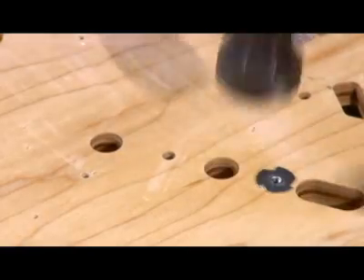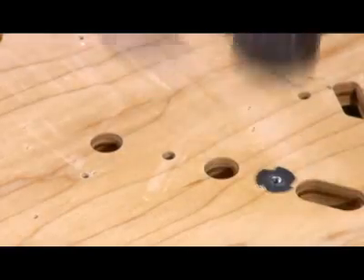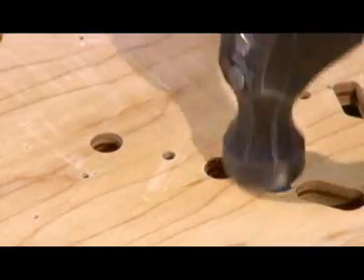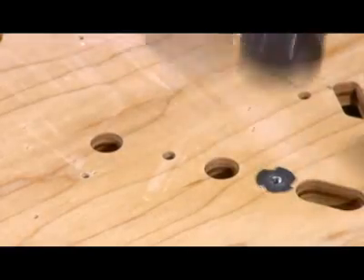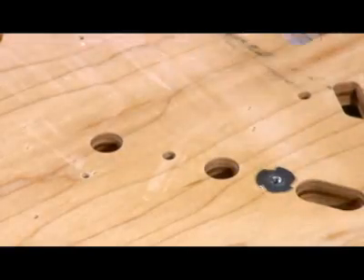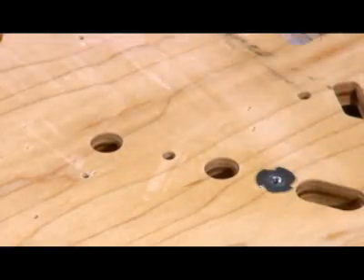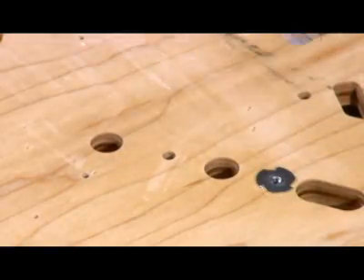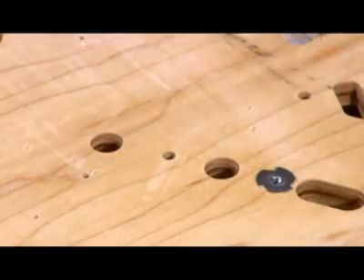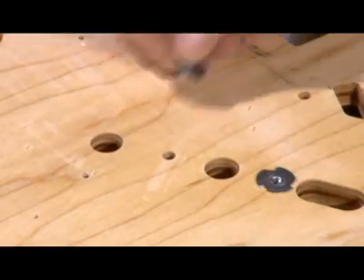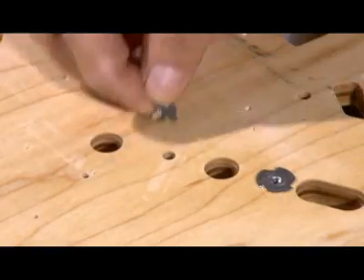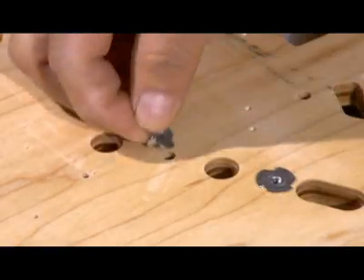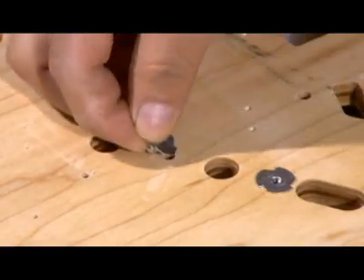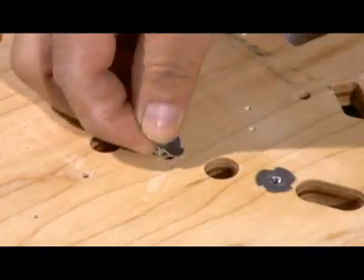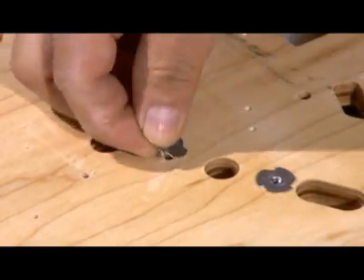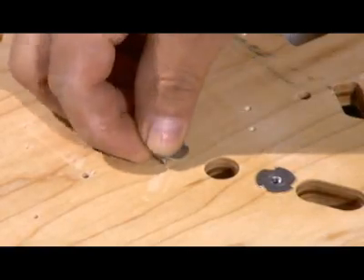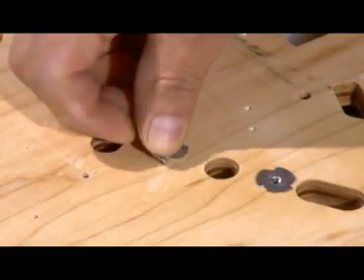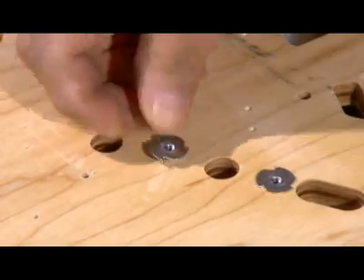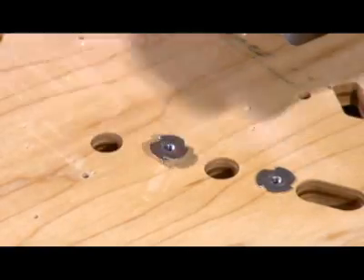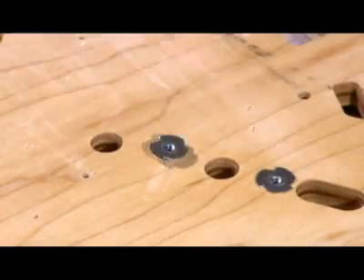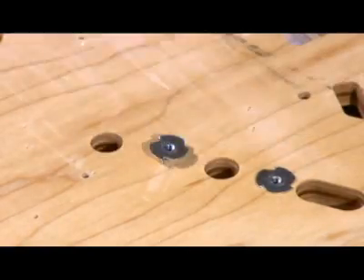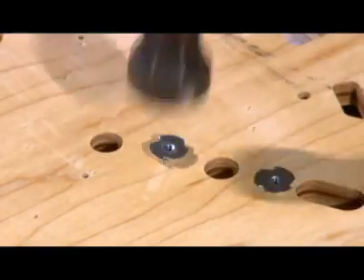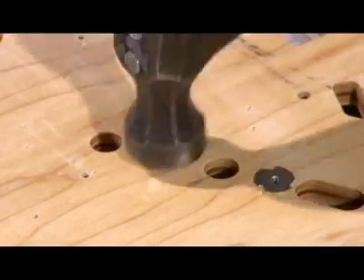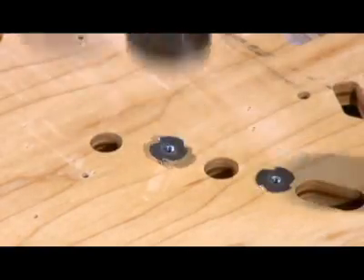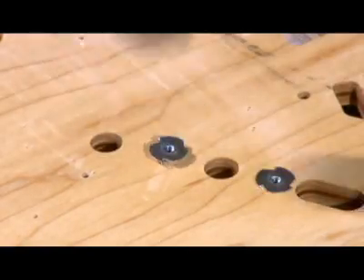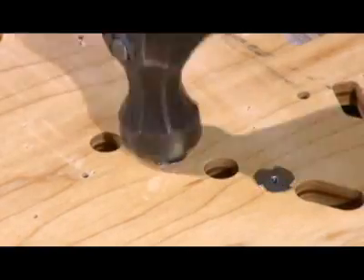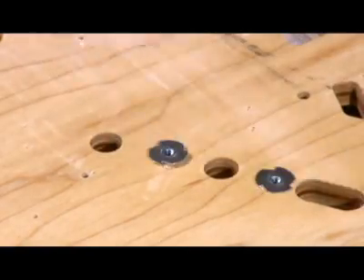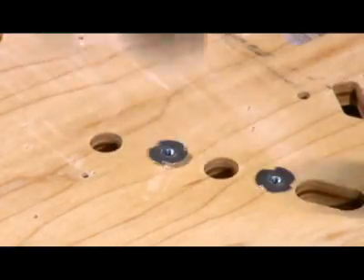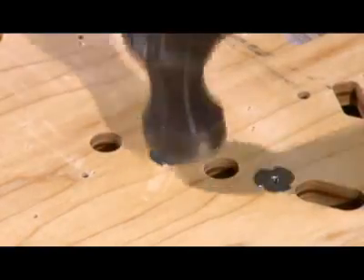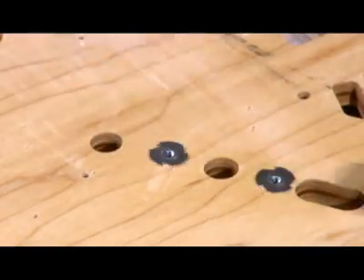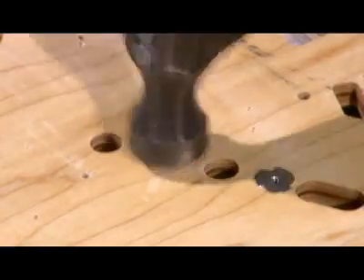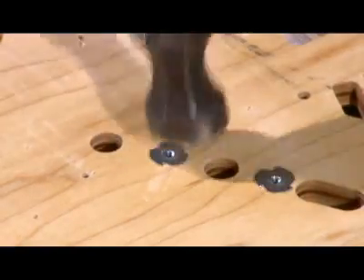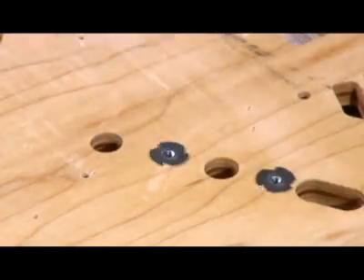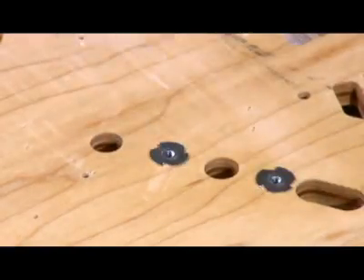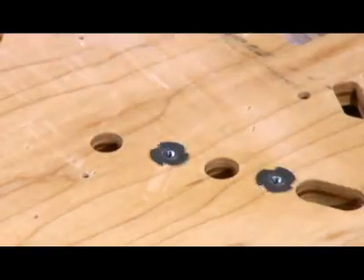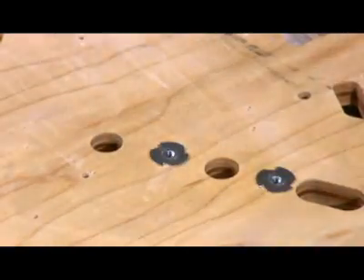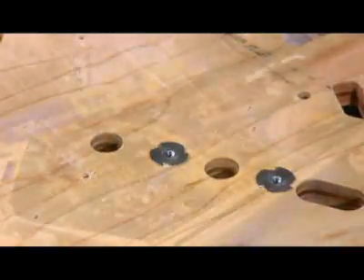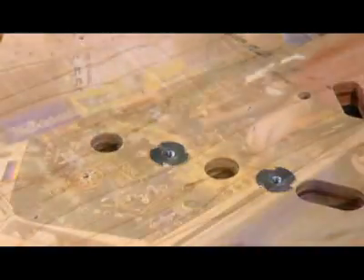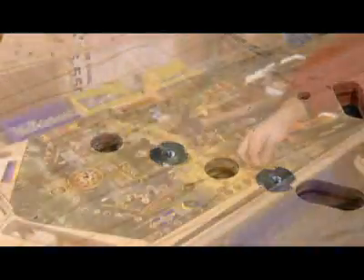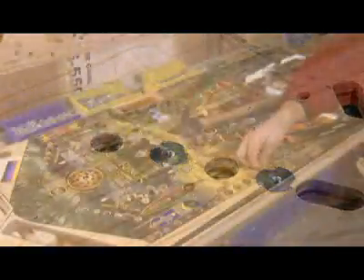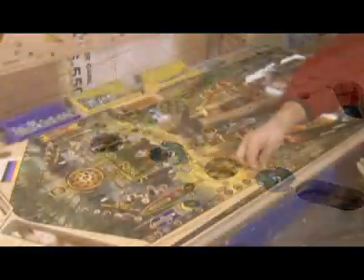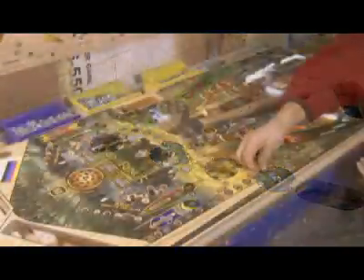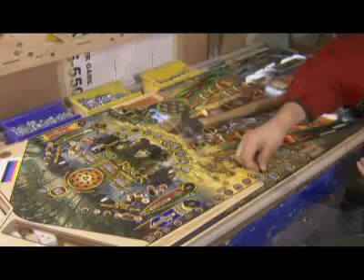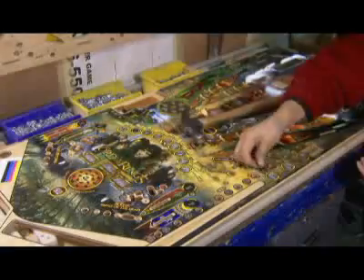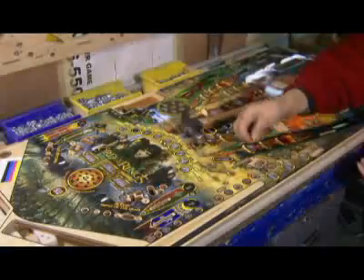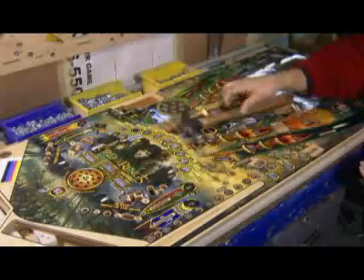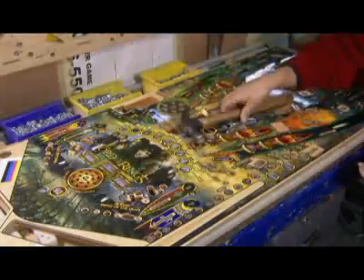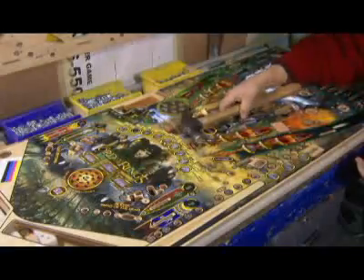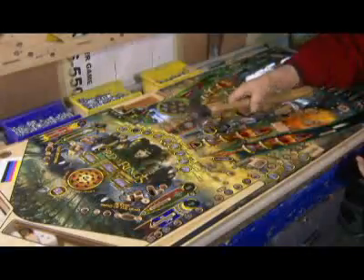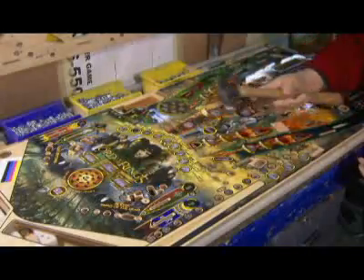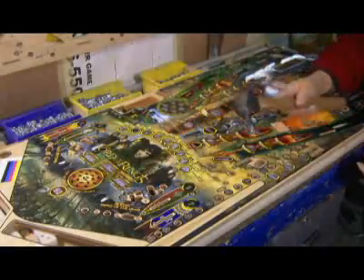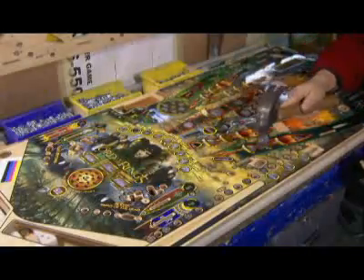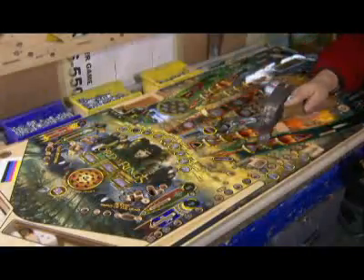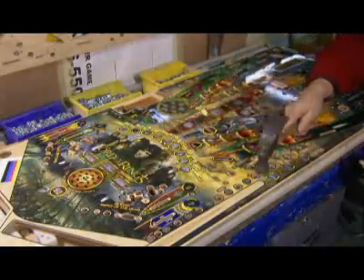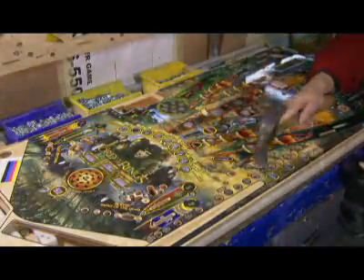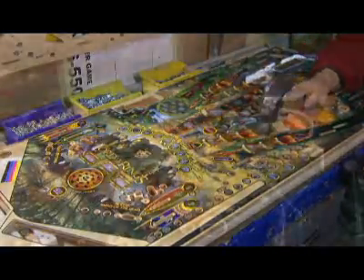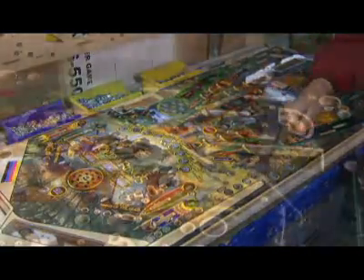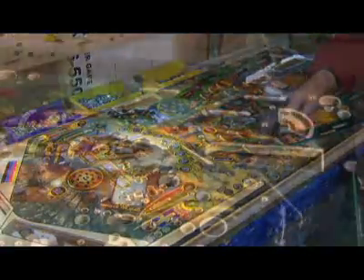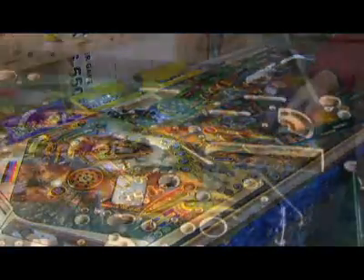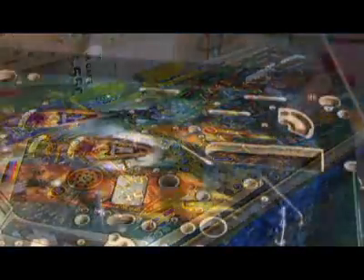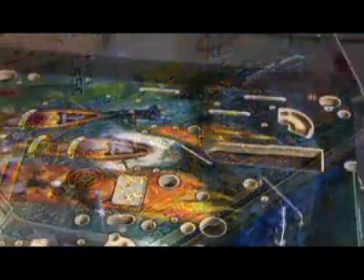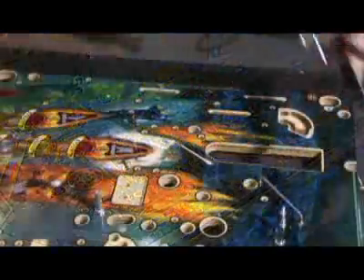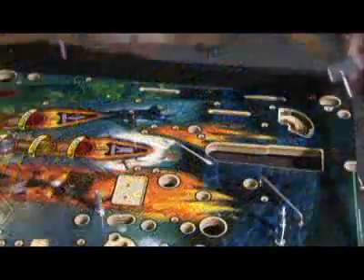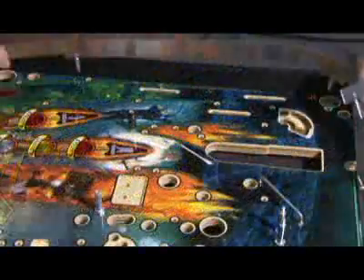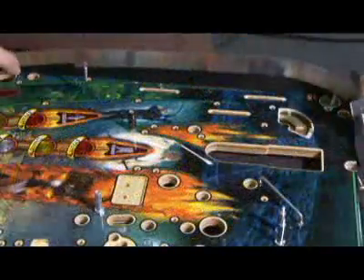Next, anchors are hammered into place. They'll secure the metal railings that keep the silver balls from rolling off the playfield.